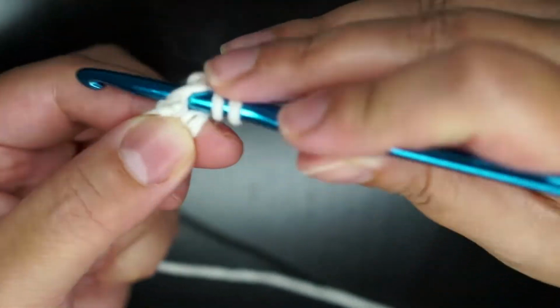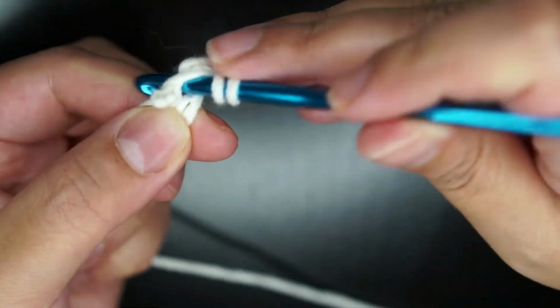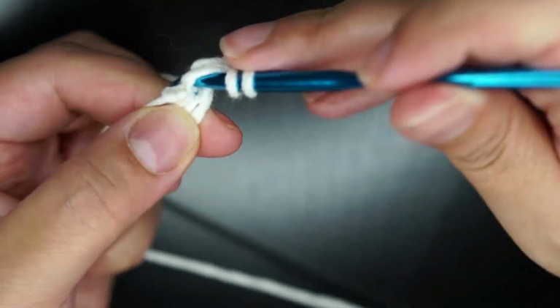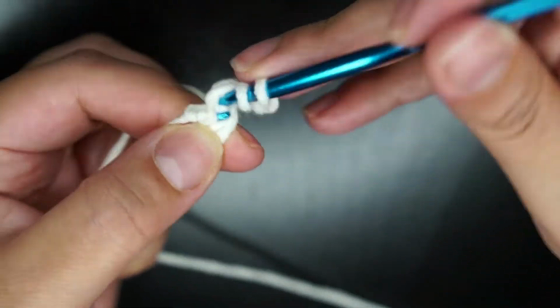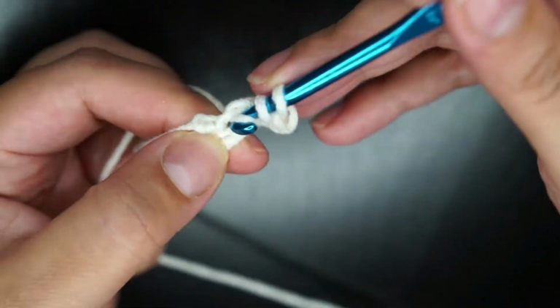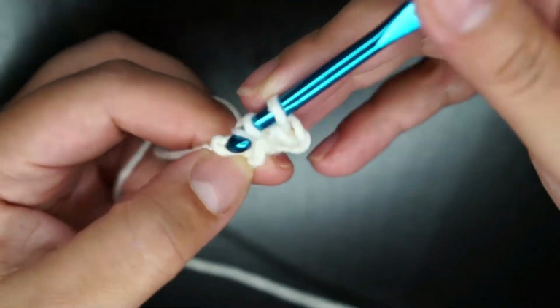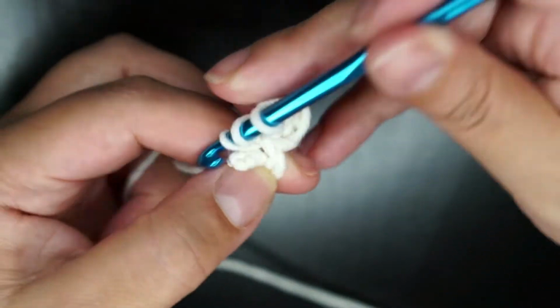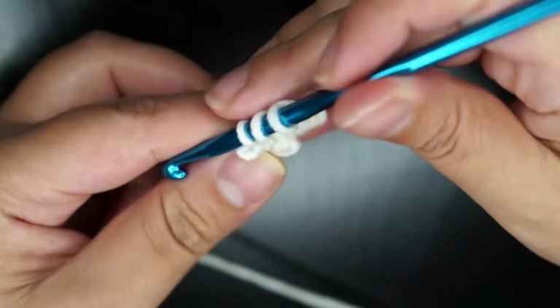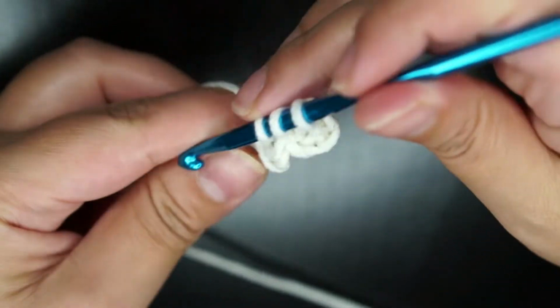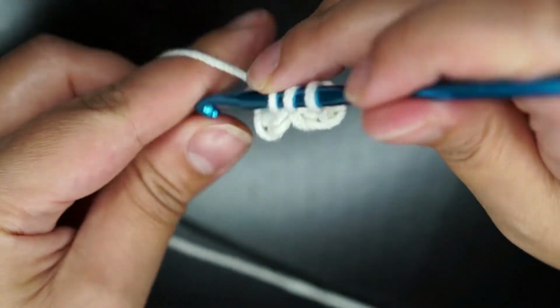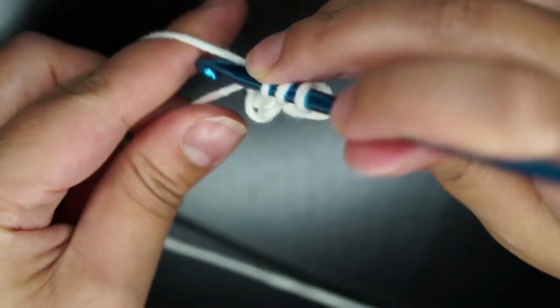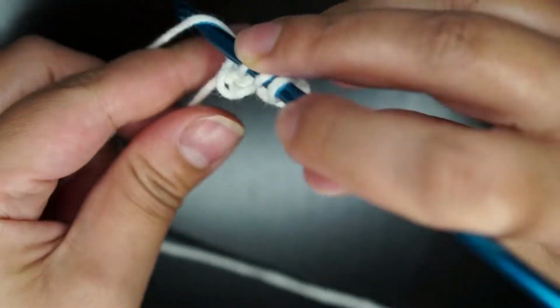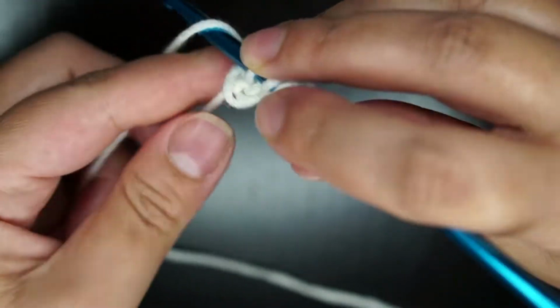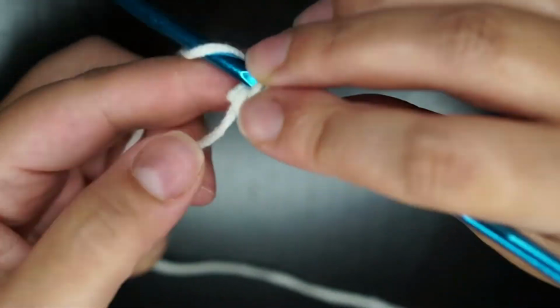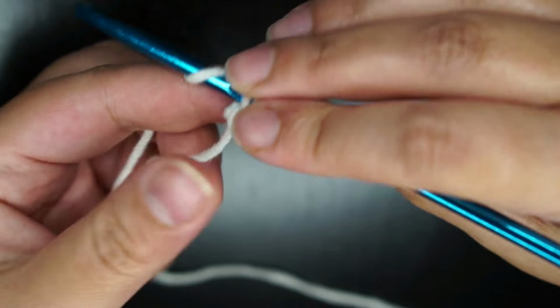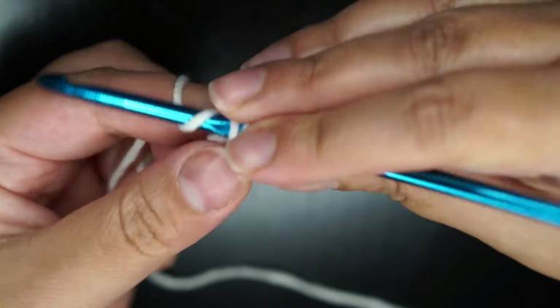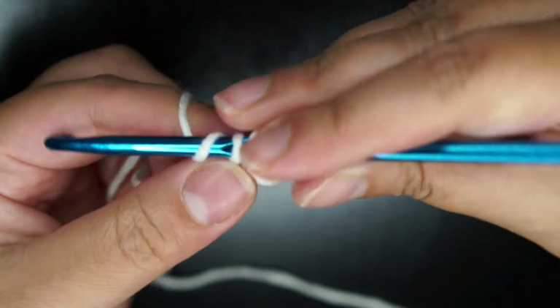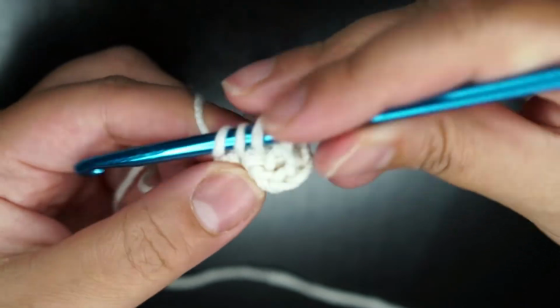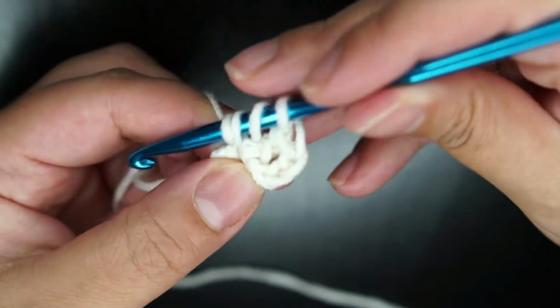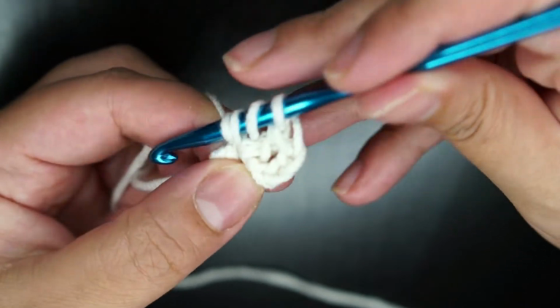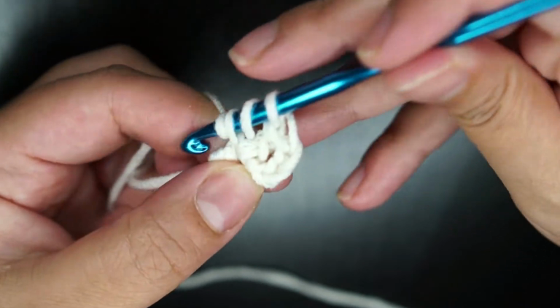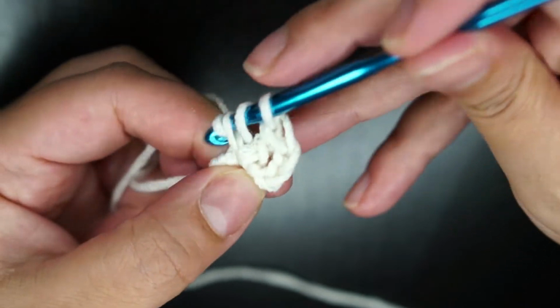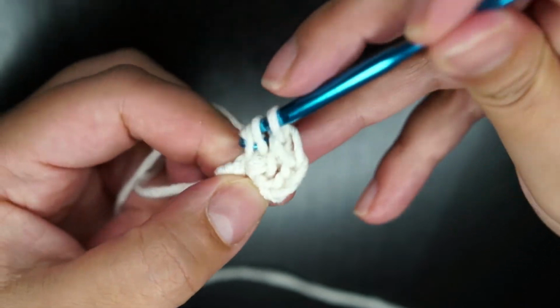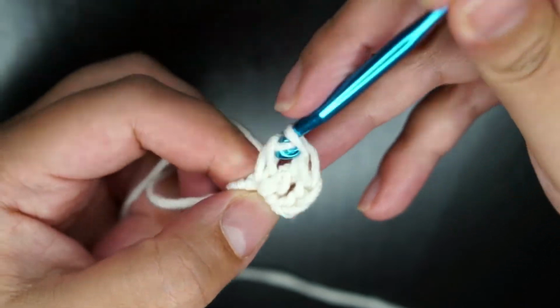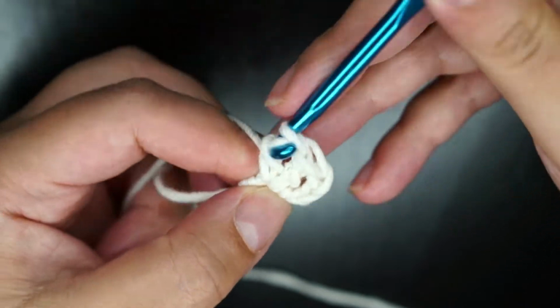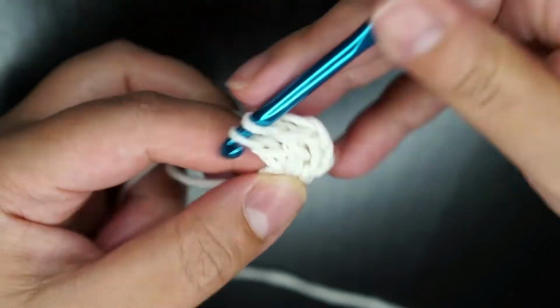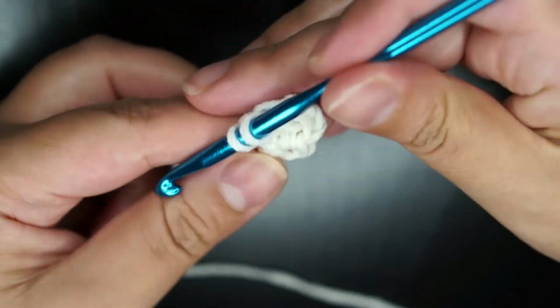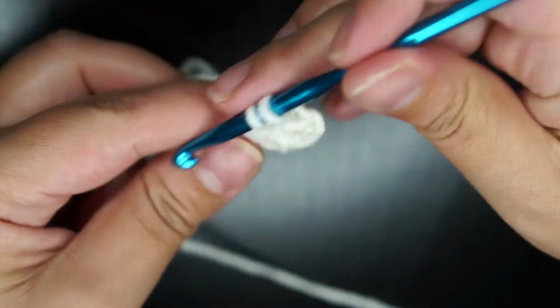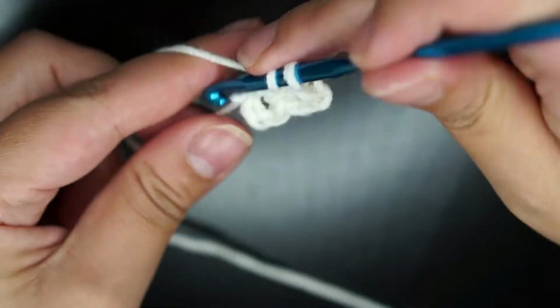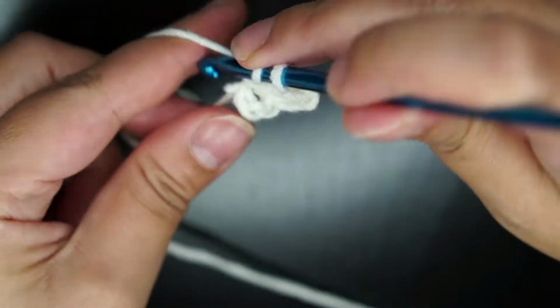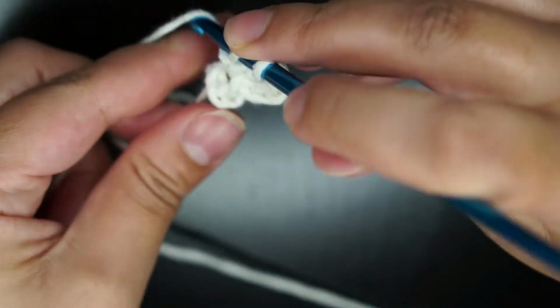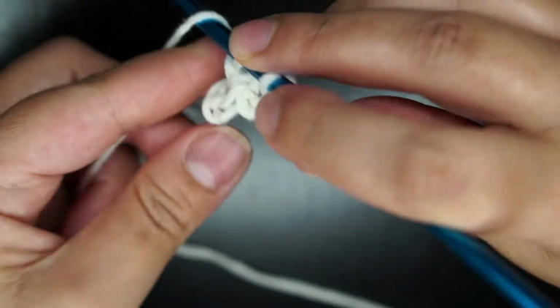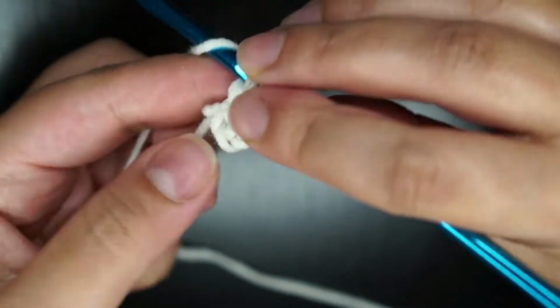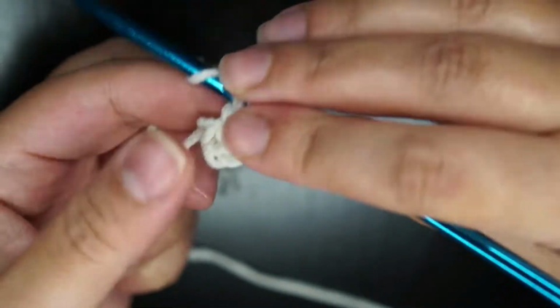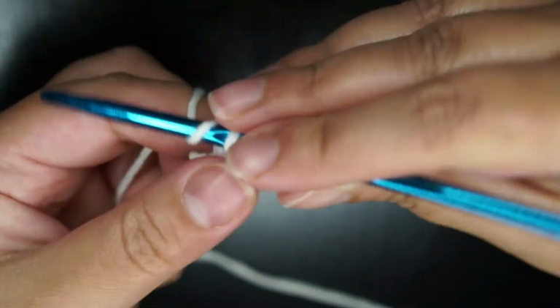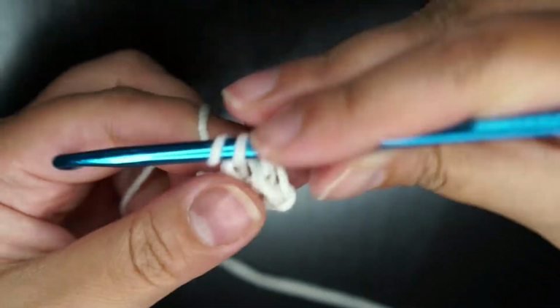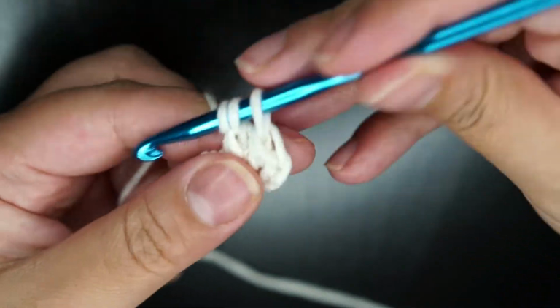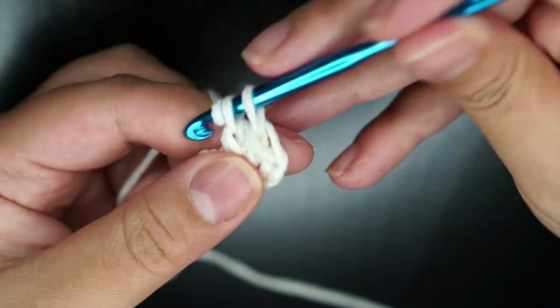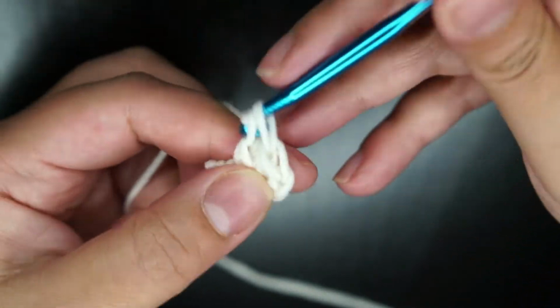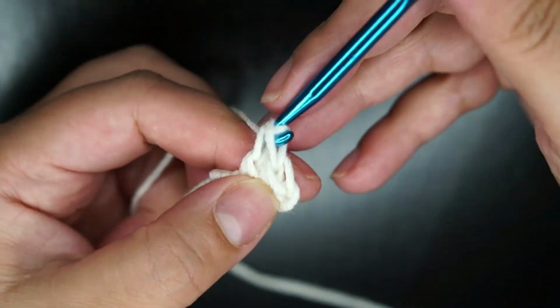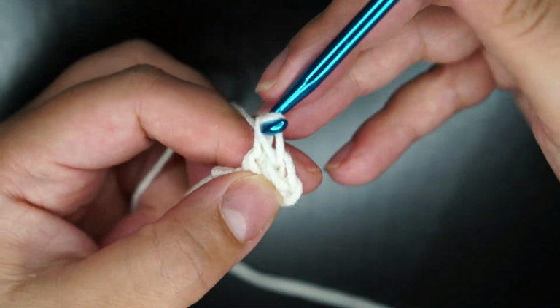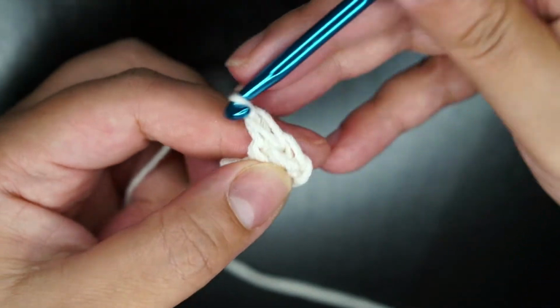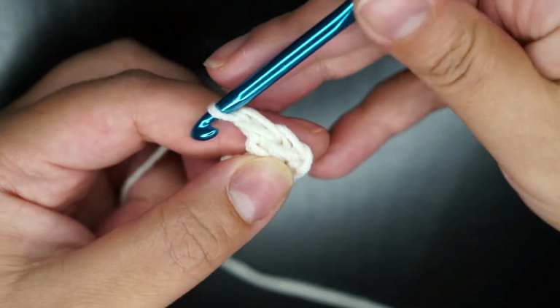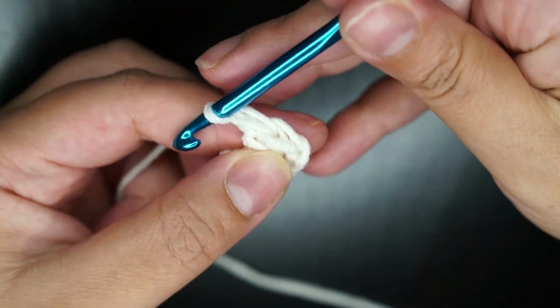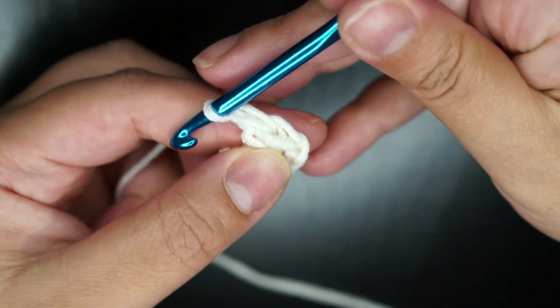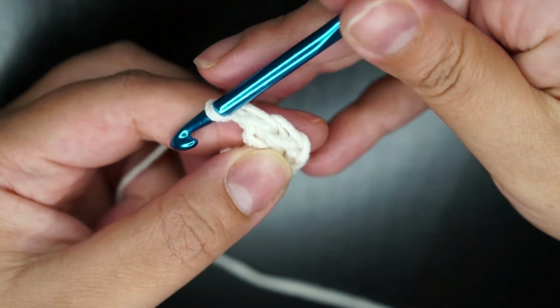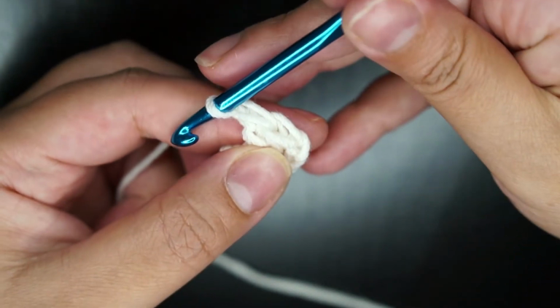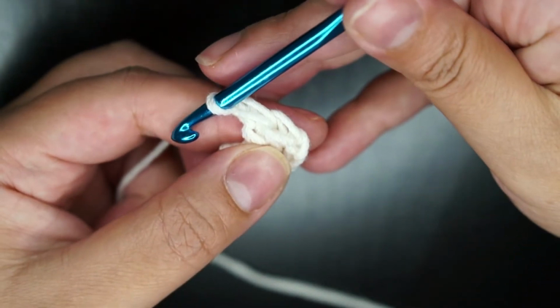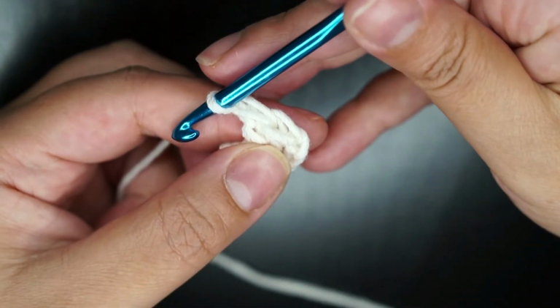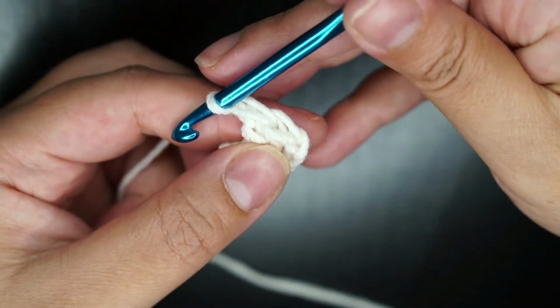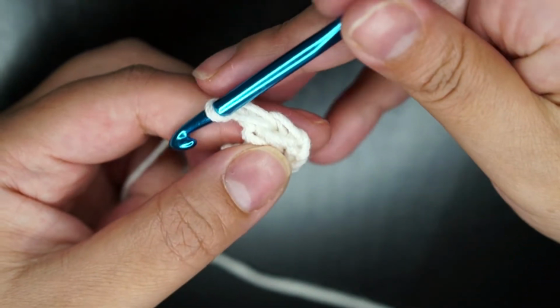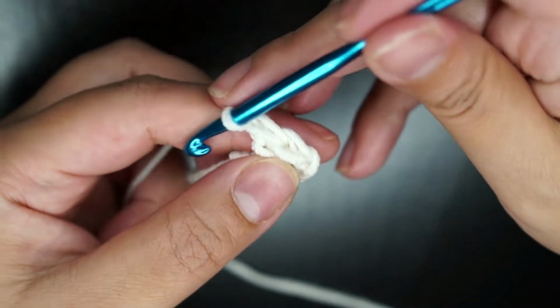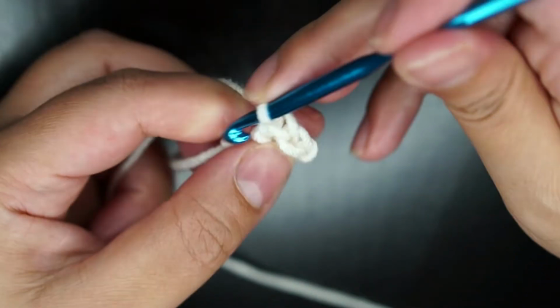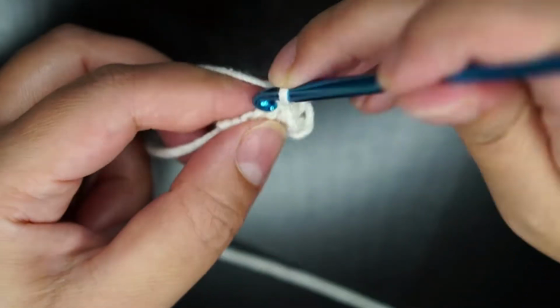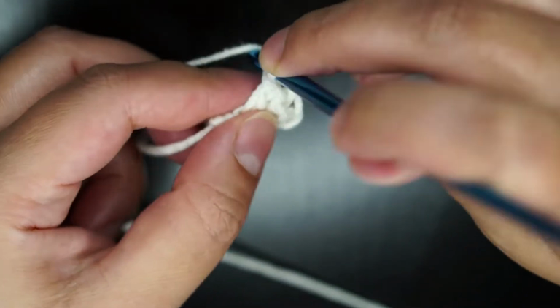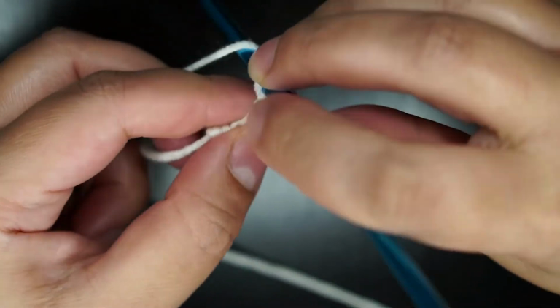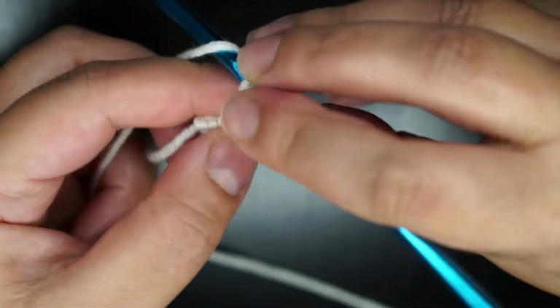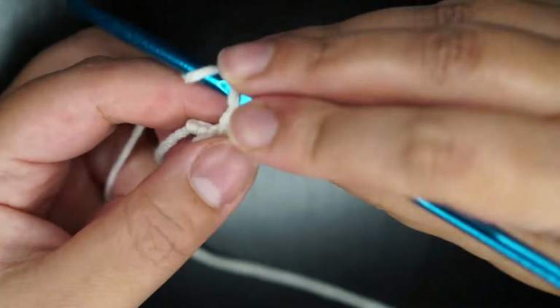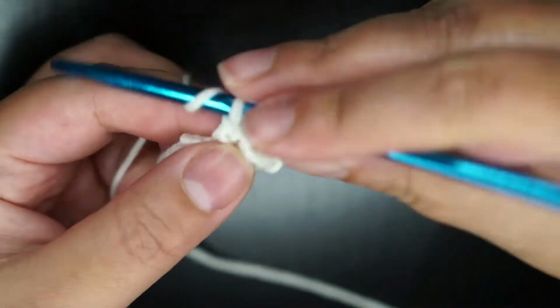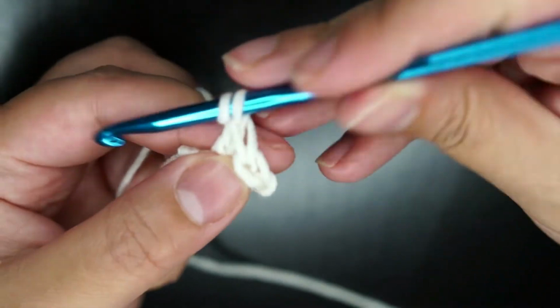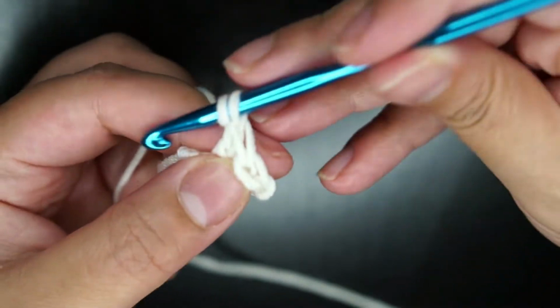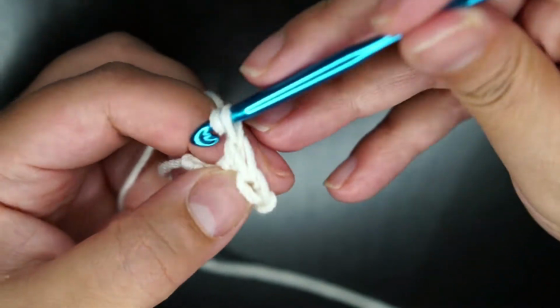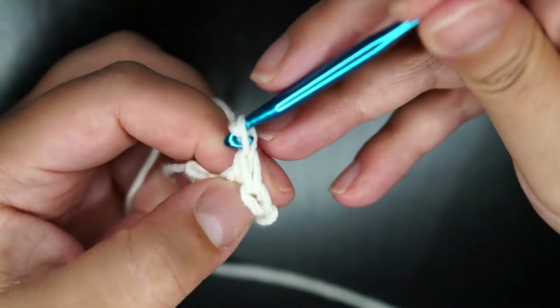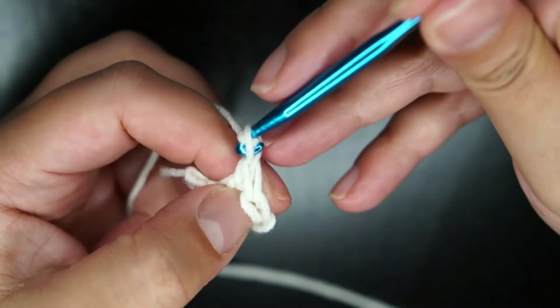Six clusters means 3 double crochet, then chain 2, then 3 double crochet — to form a star.